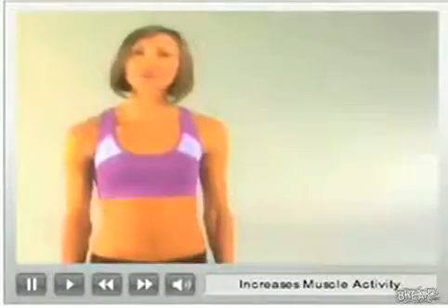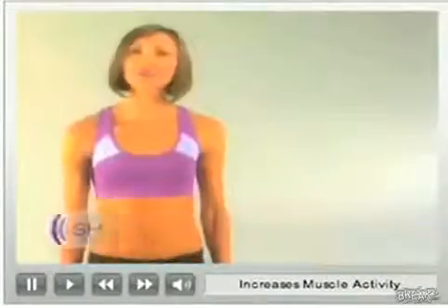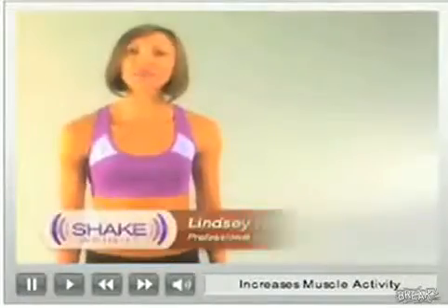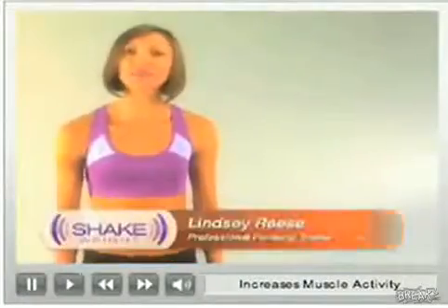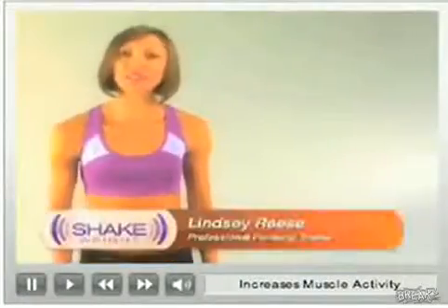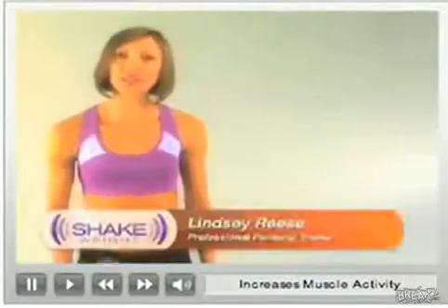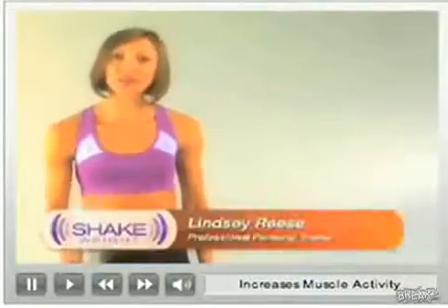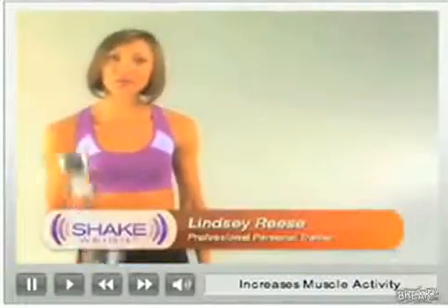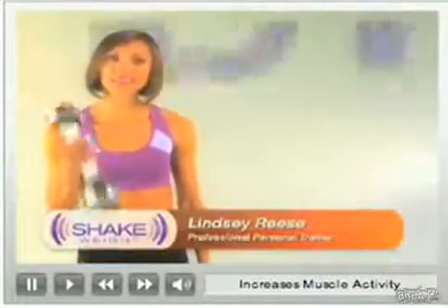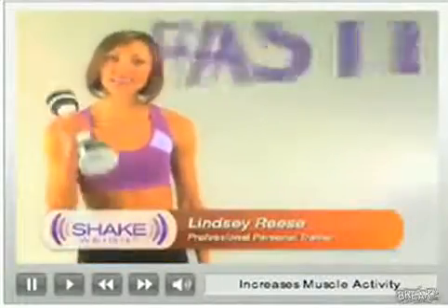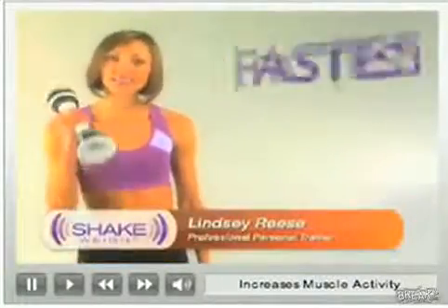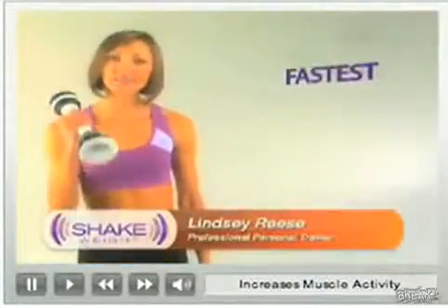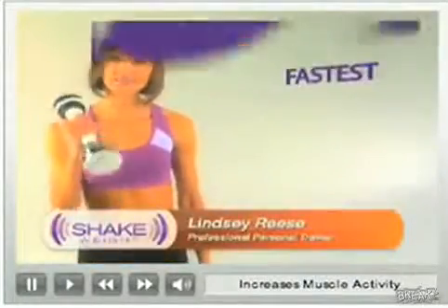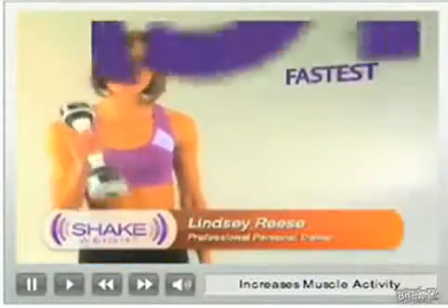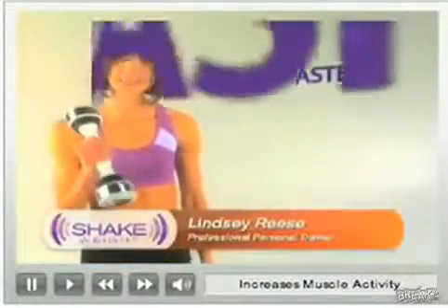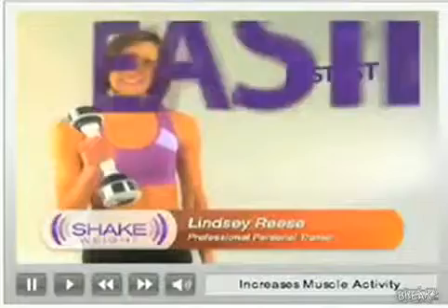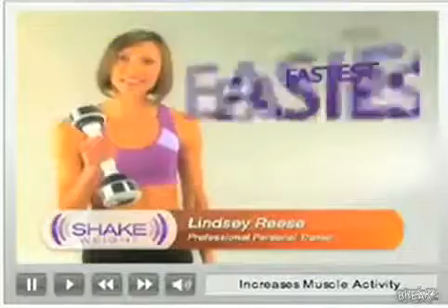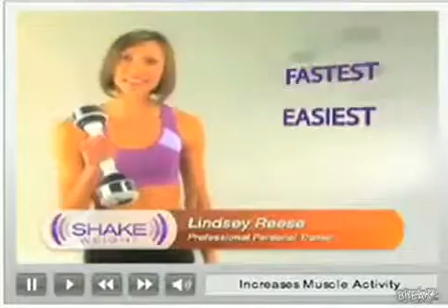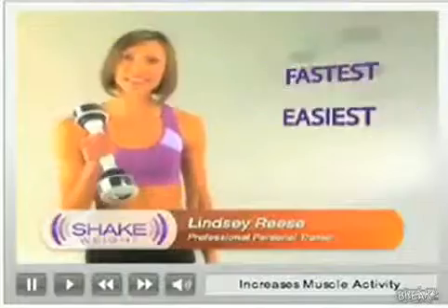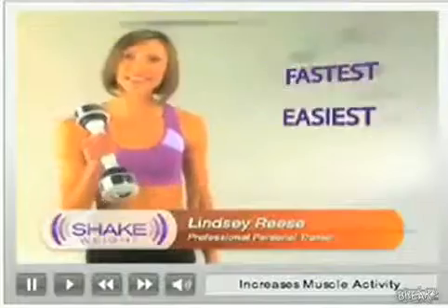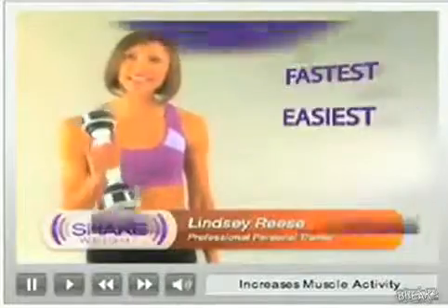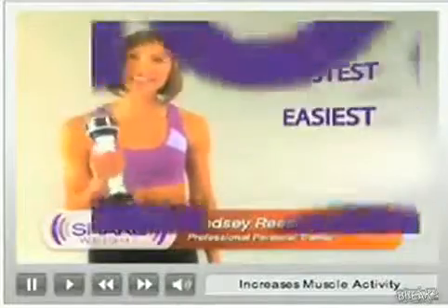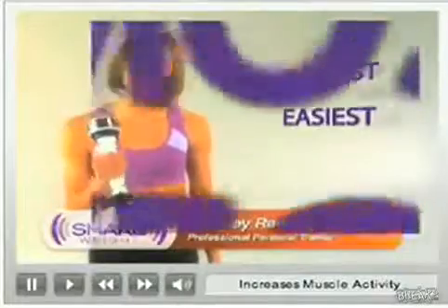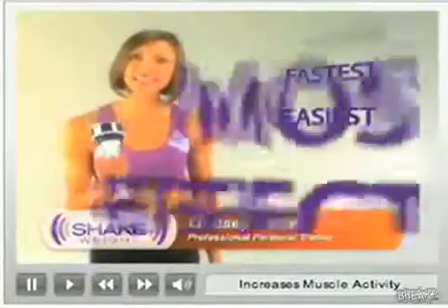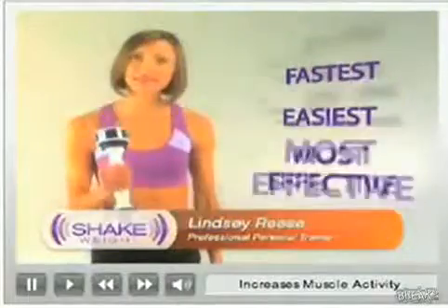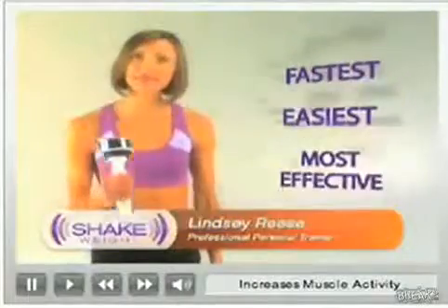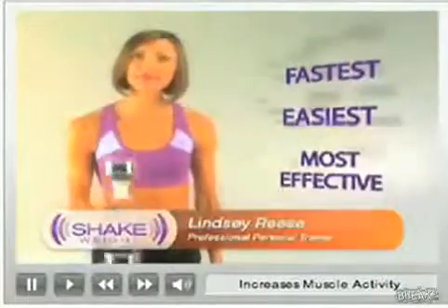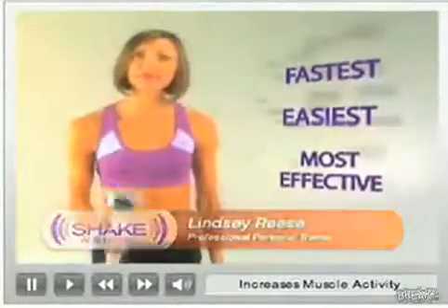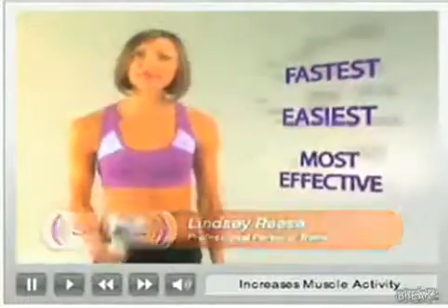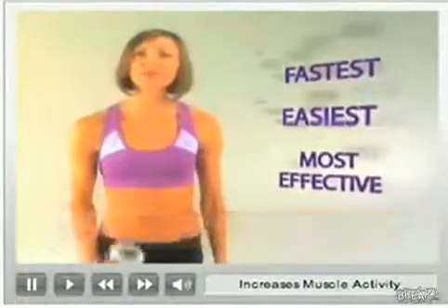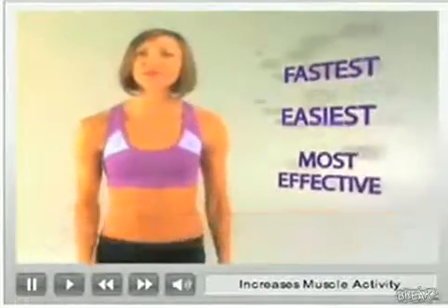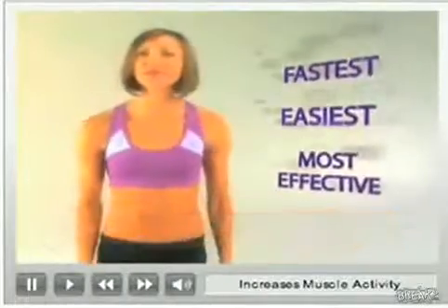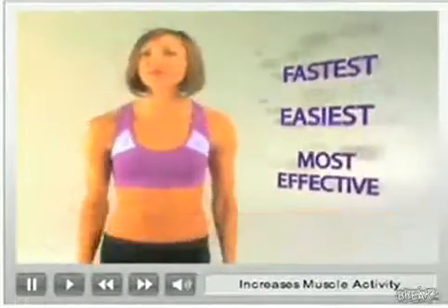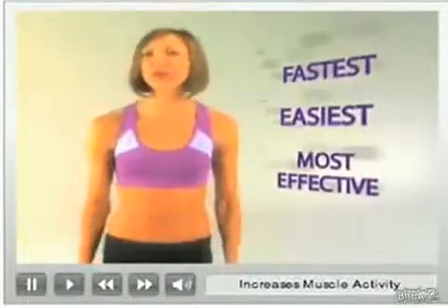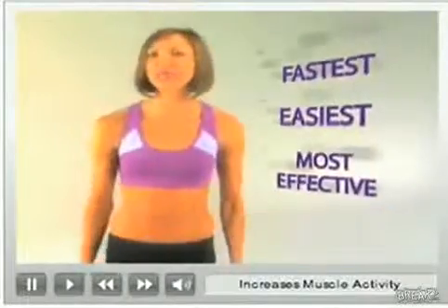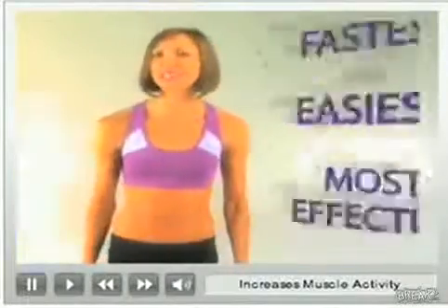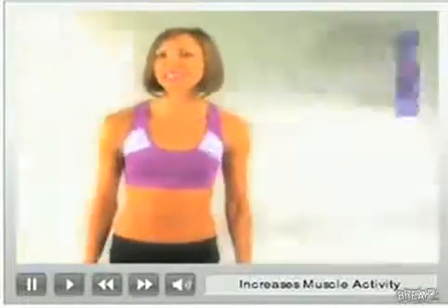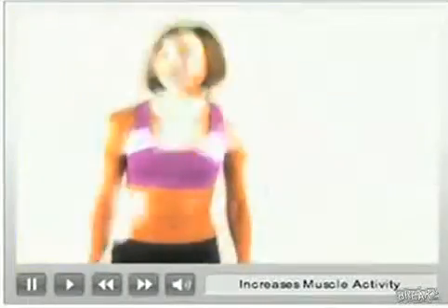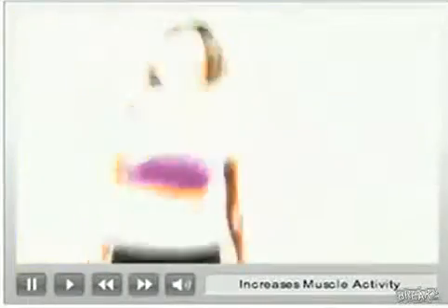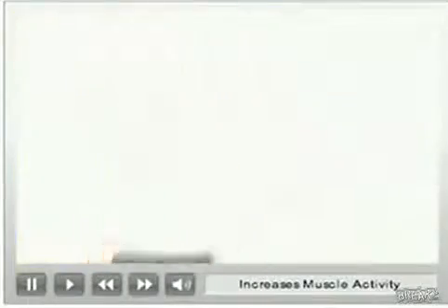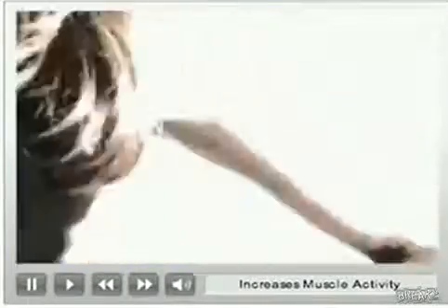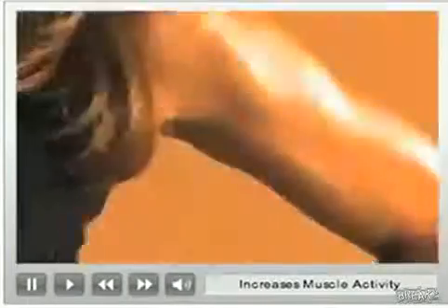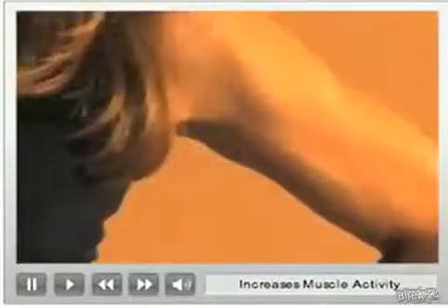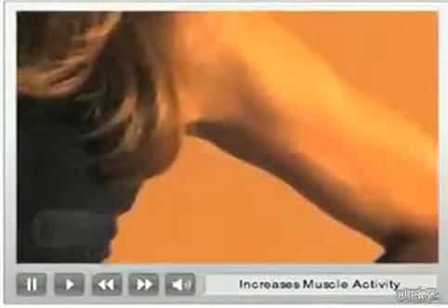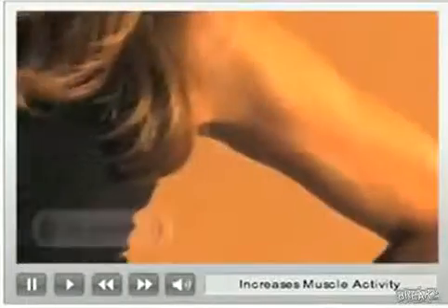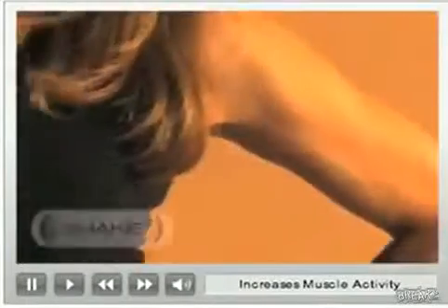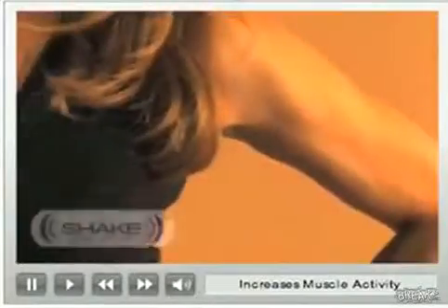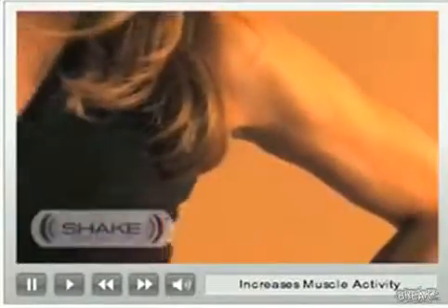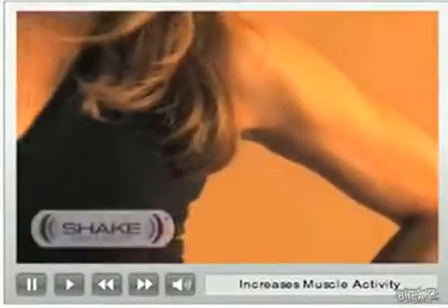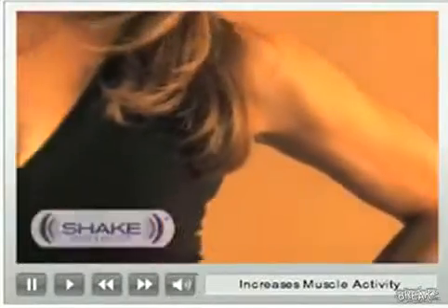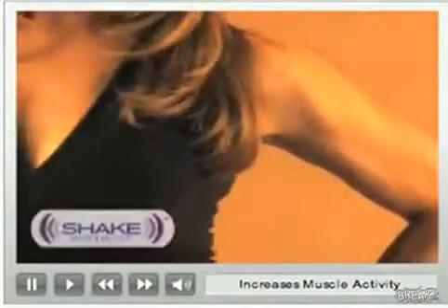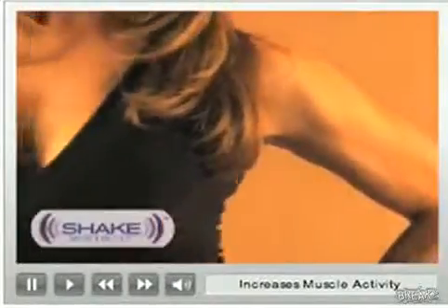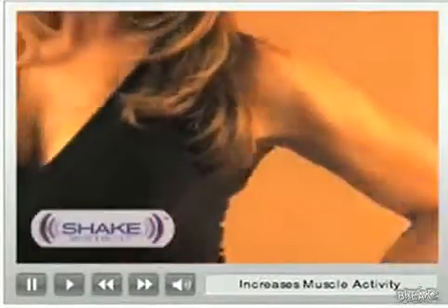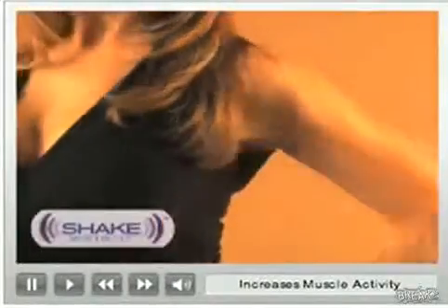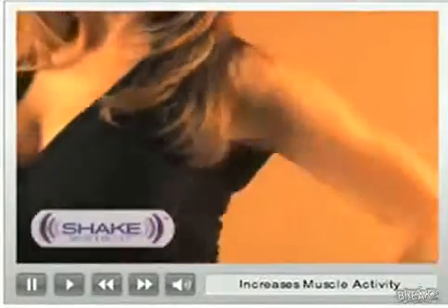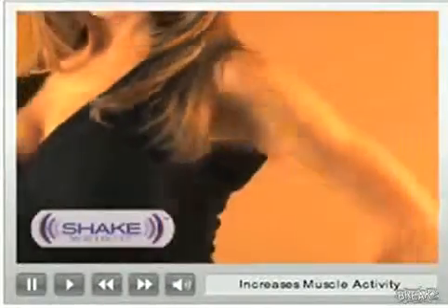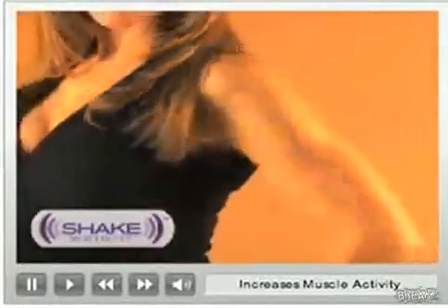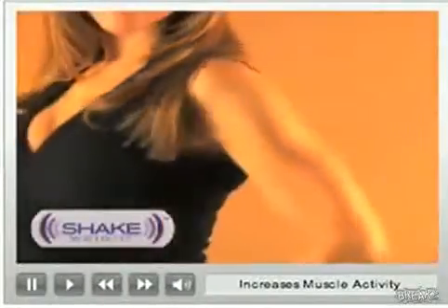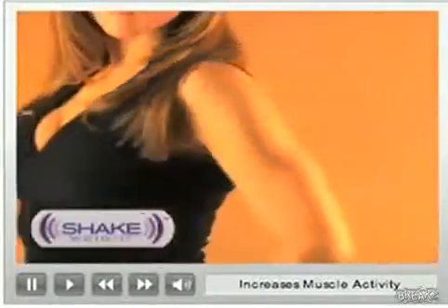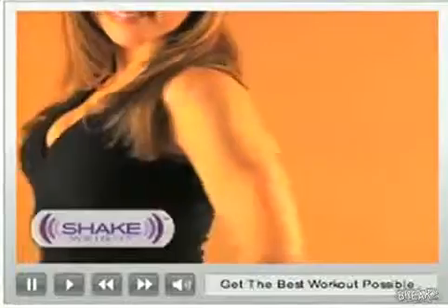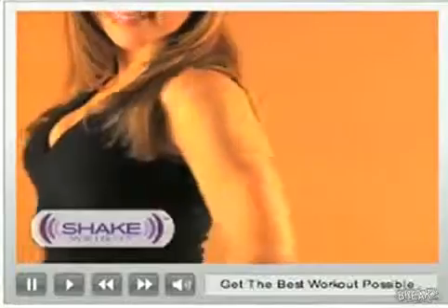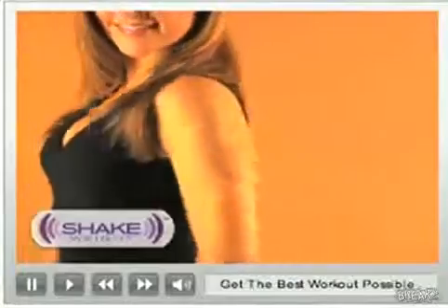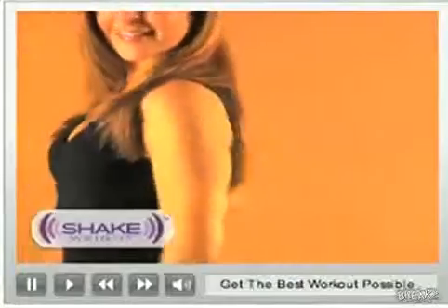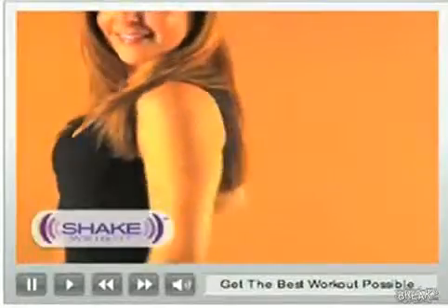I believe the Shake Weight is the fastest, easiest and most effective way to get a beautiful, defined and sexy upper body.